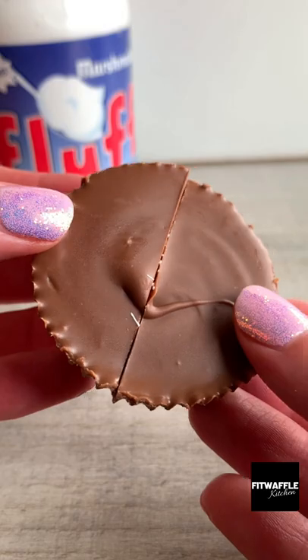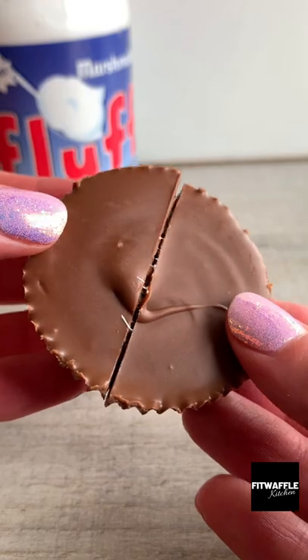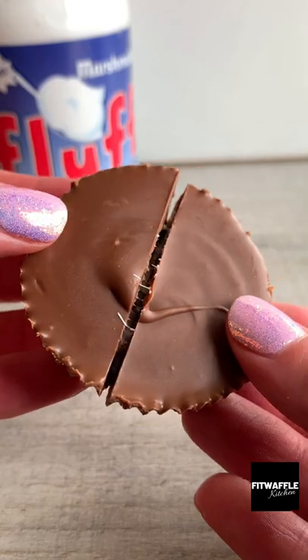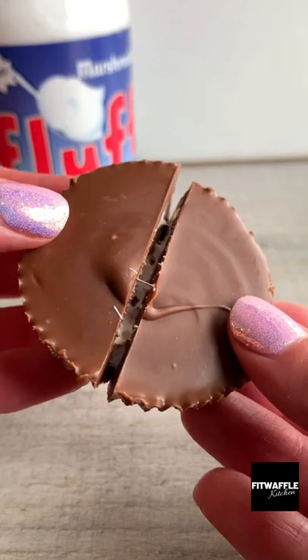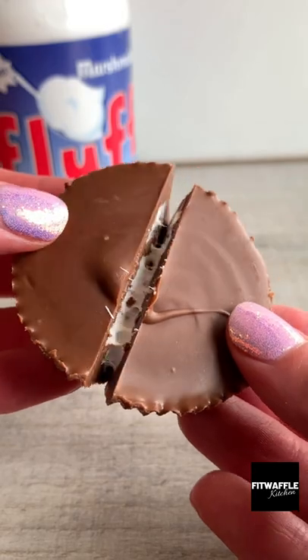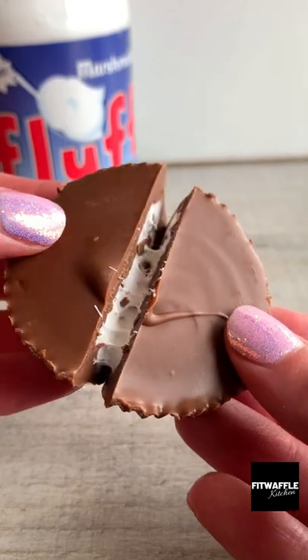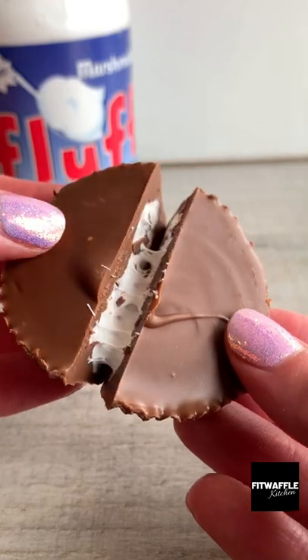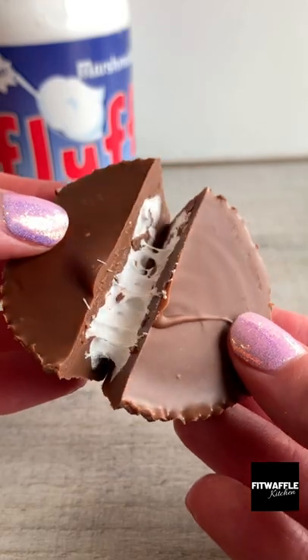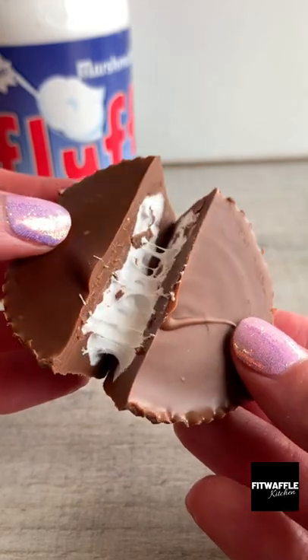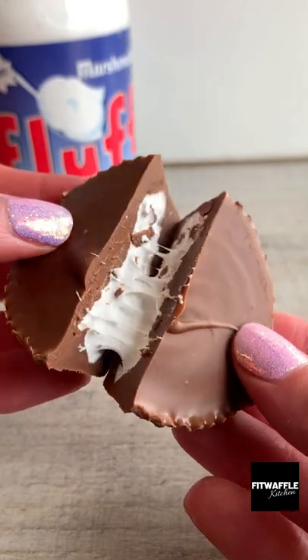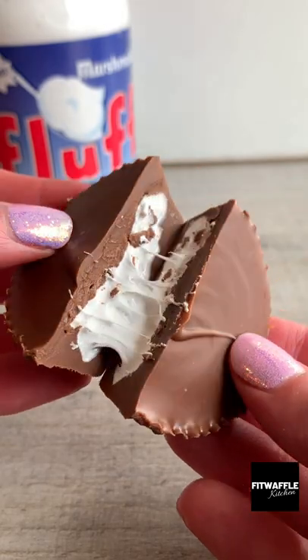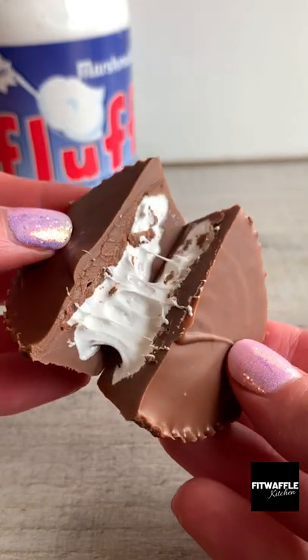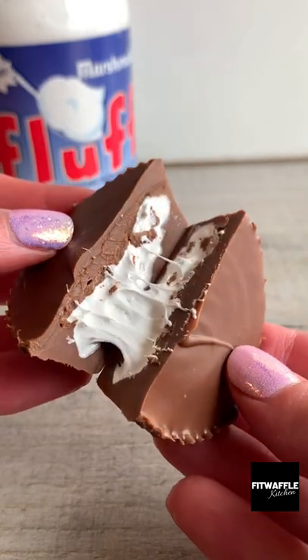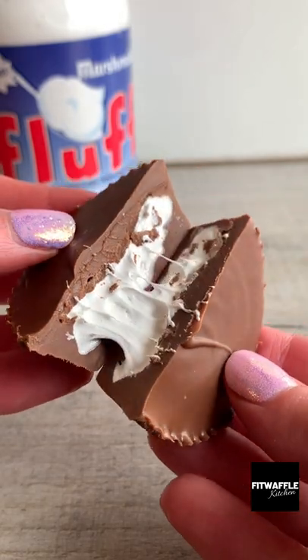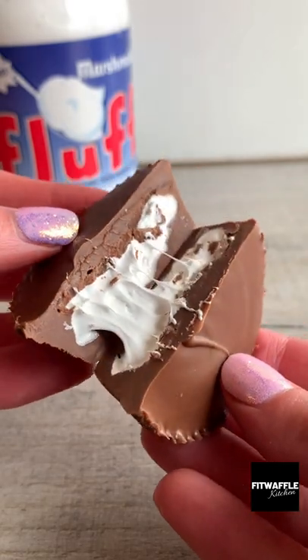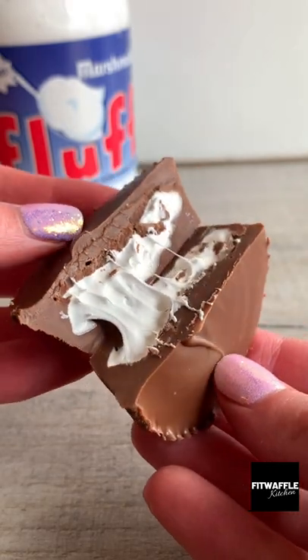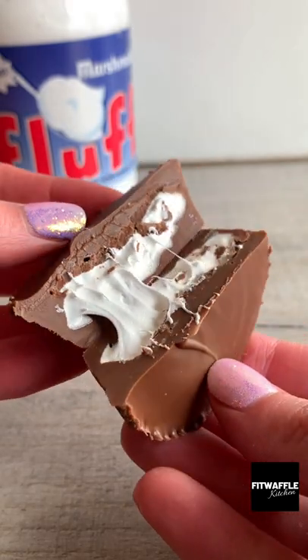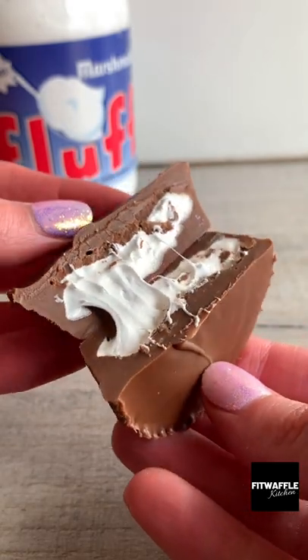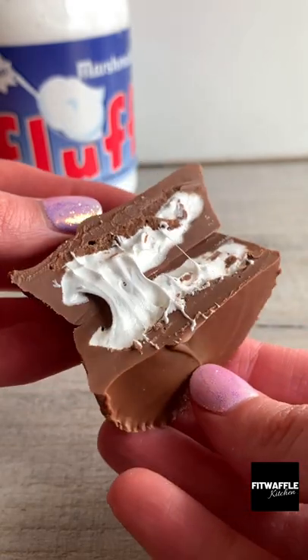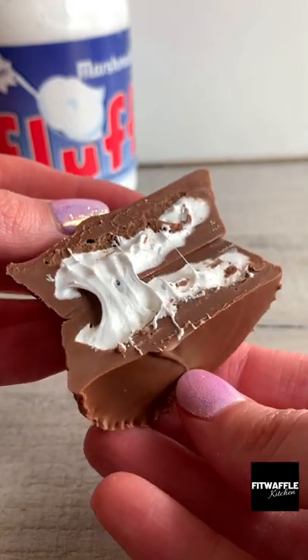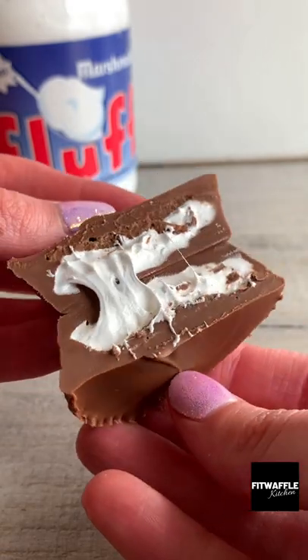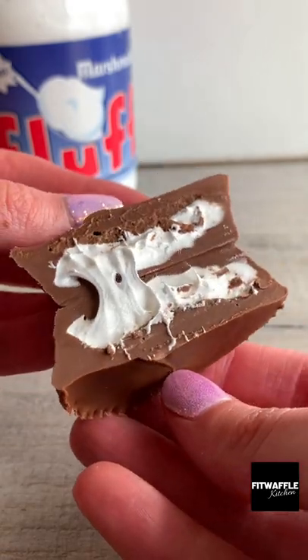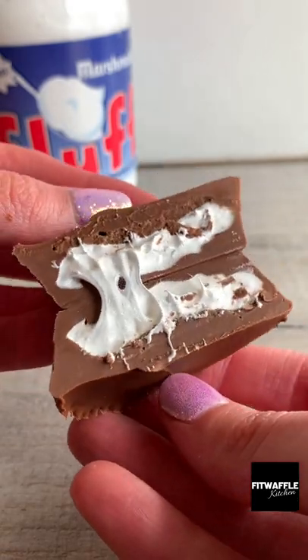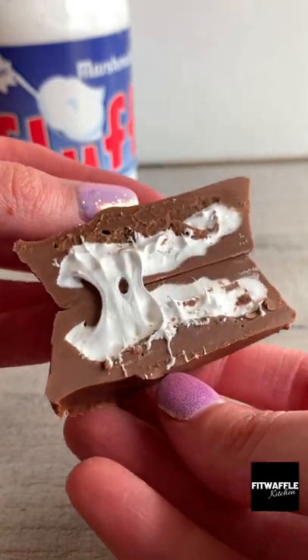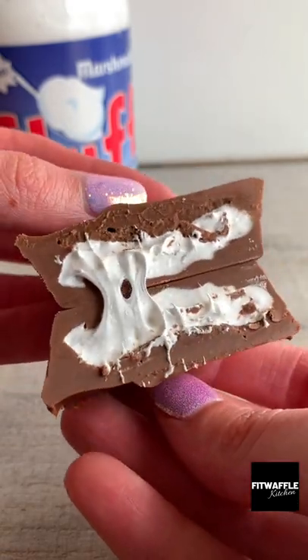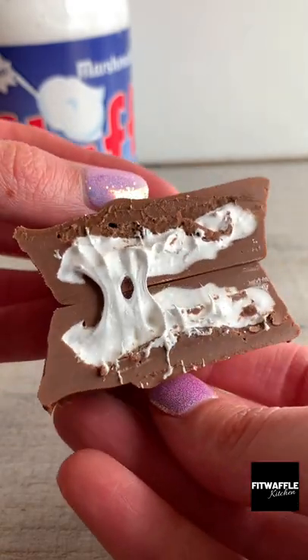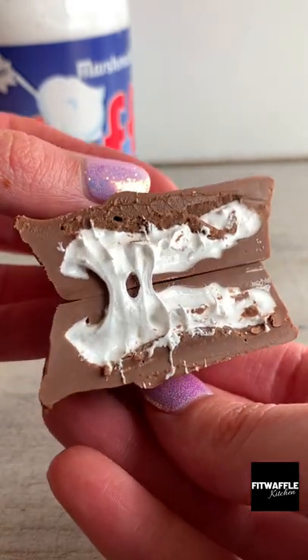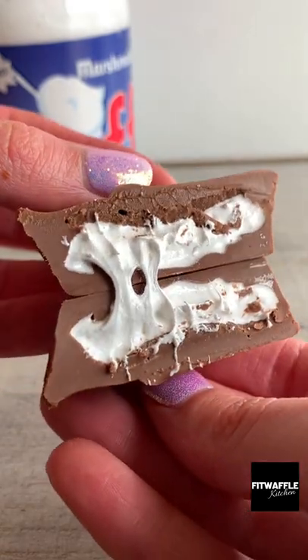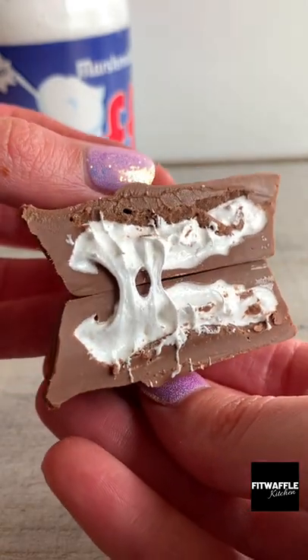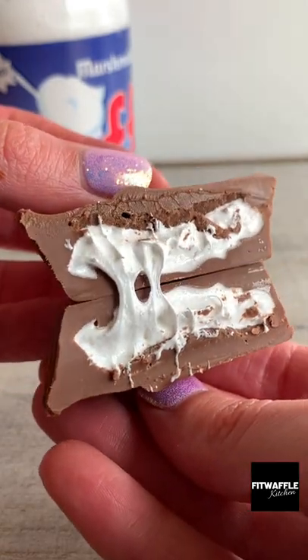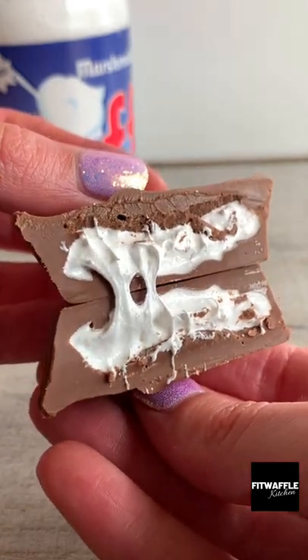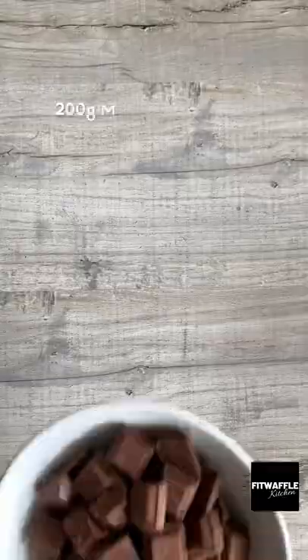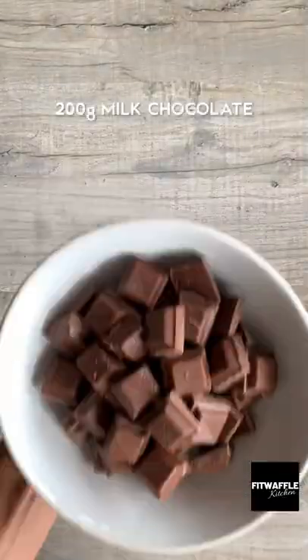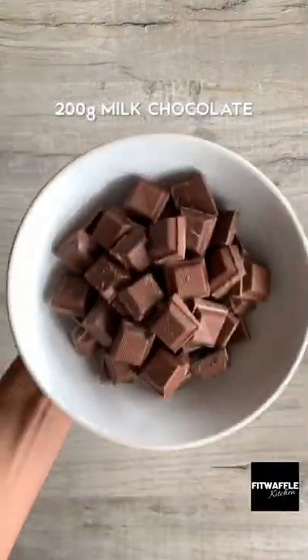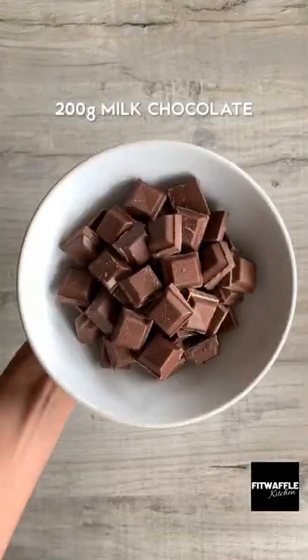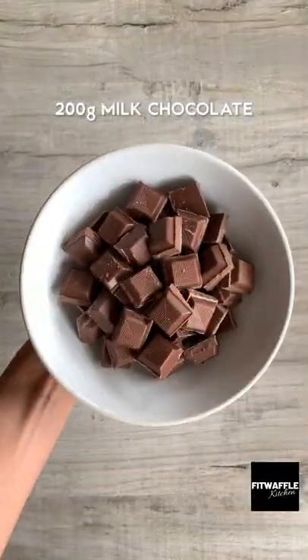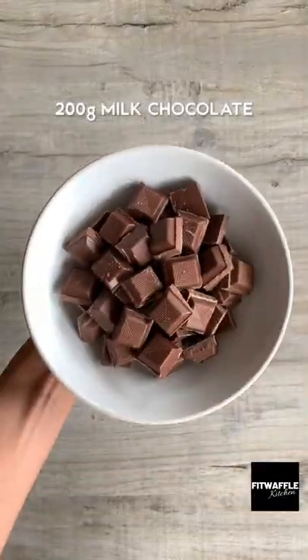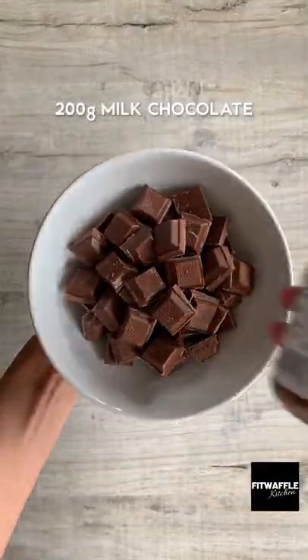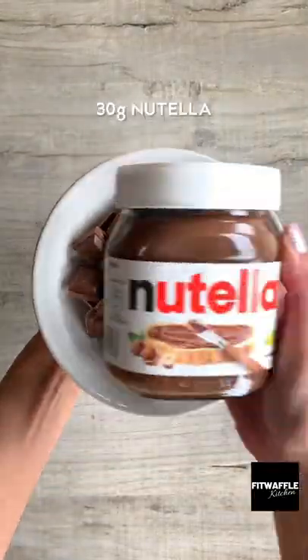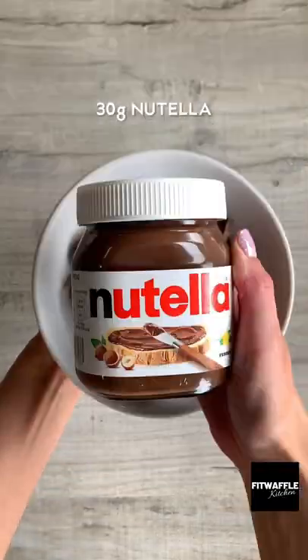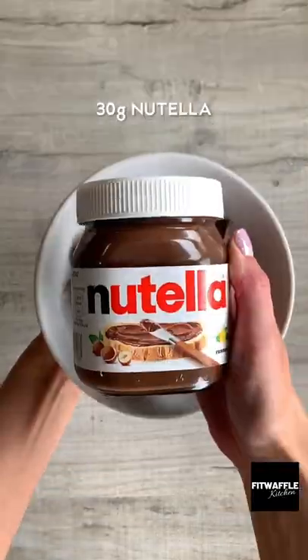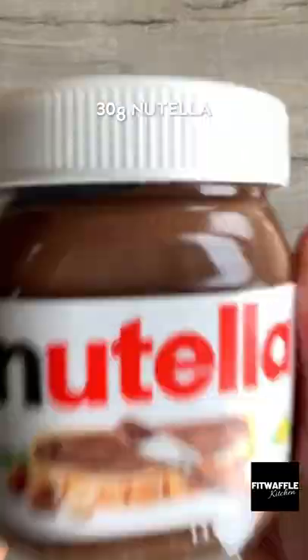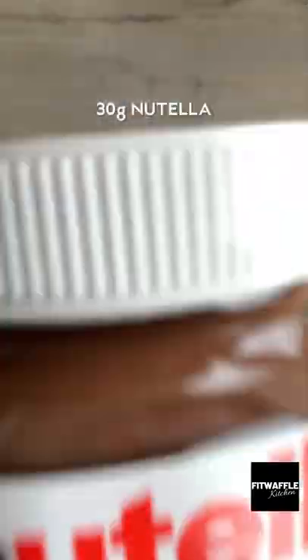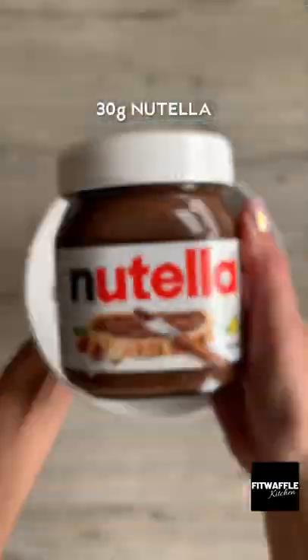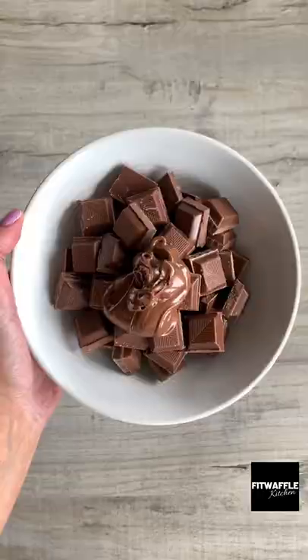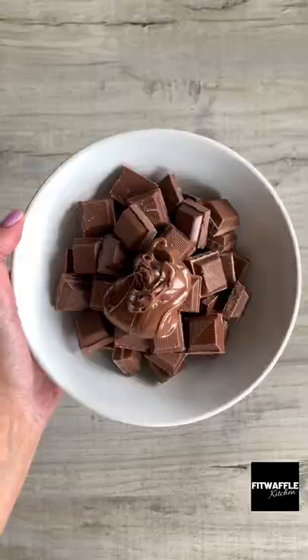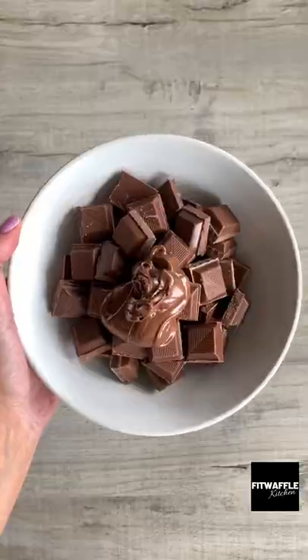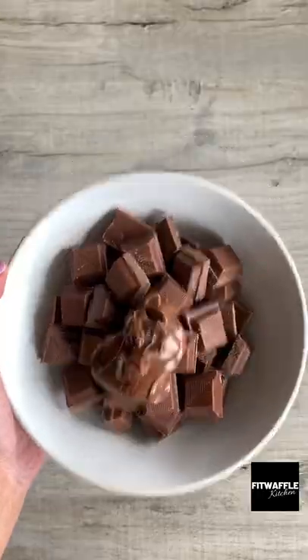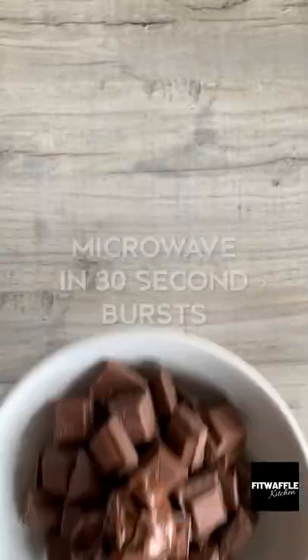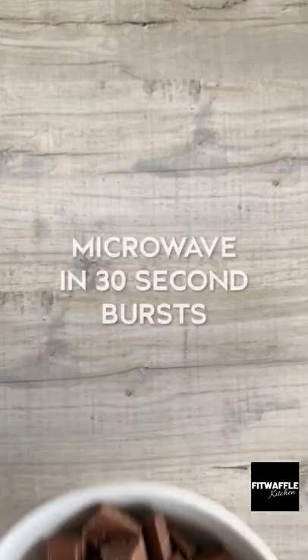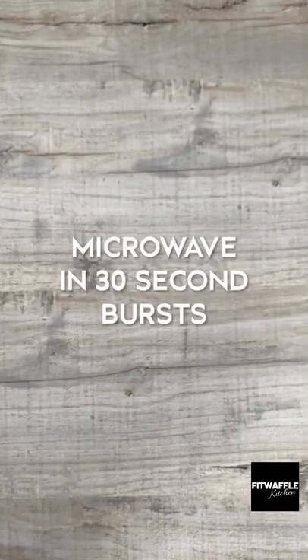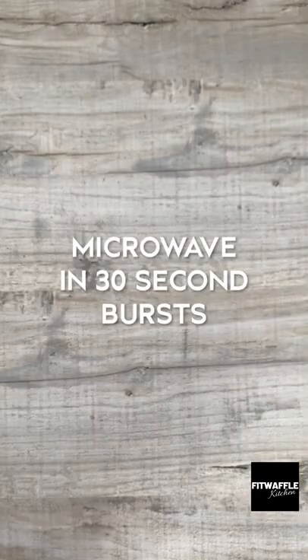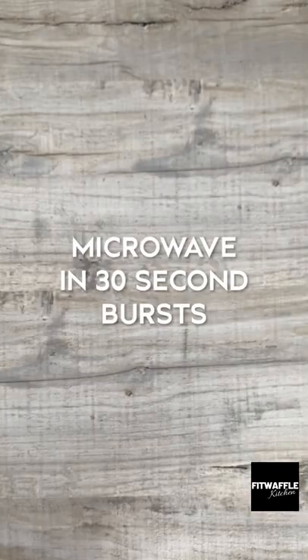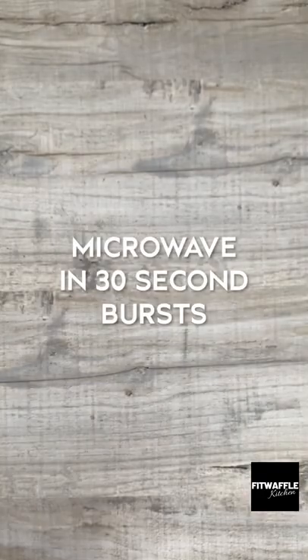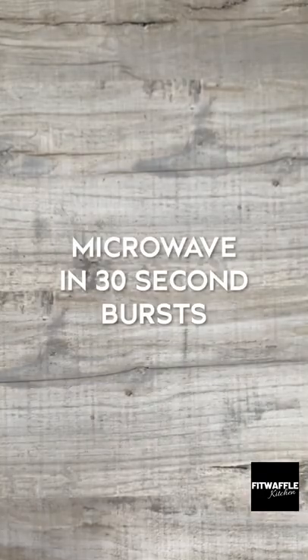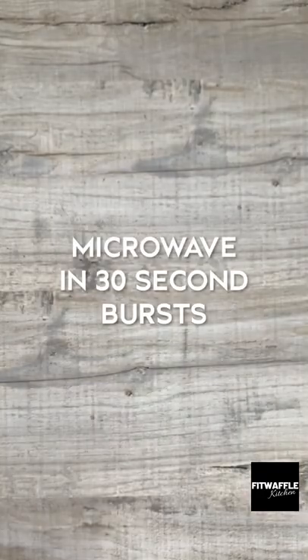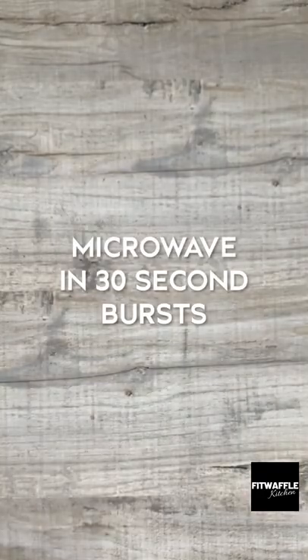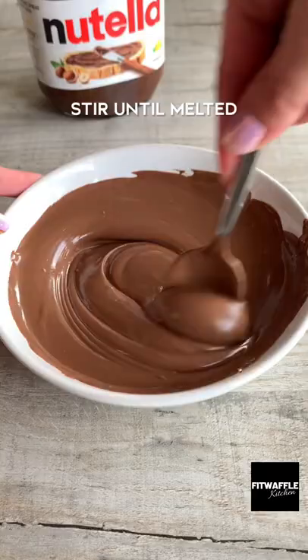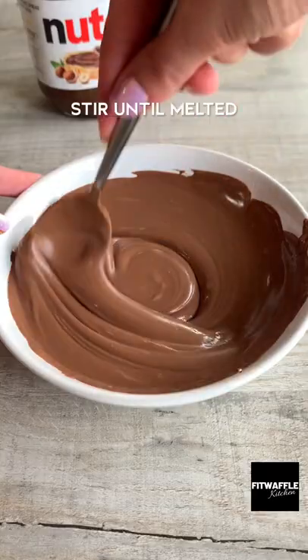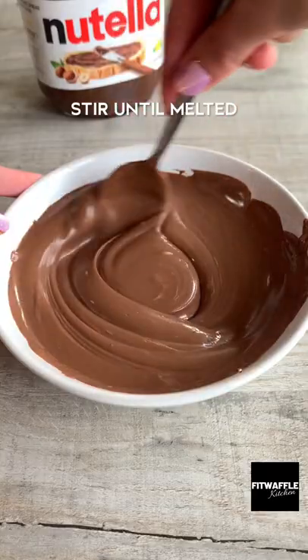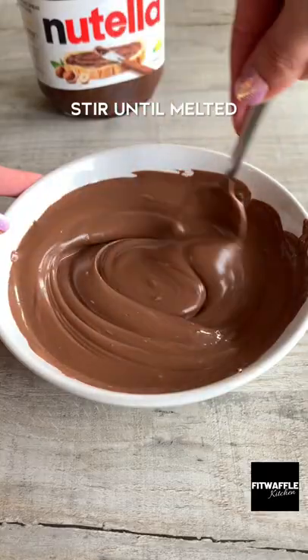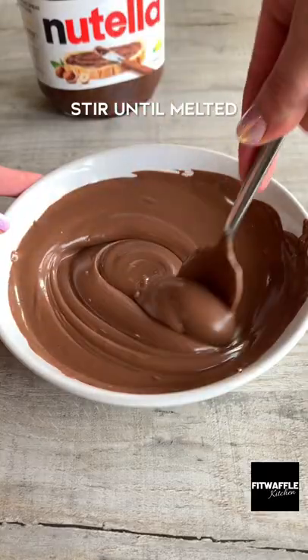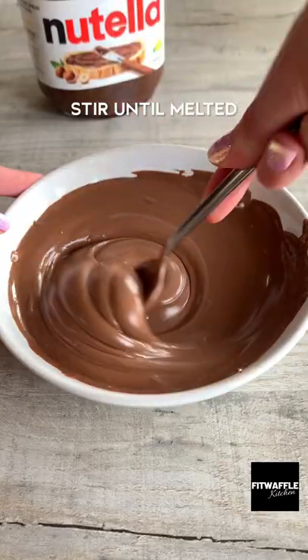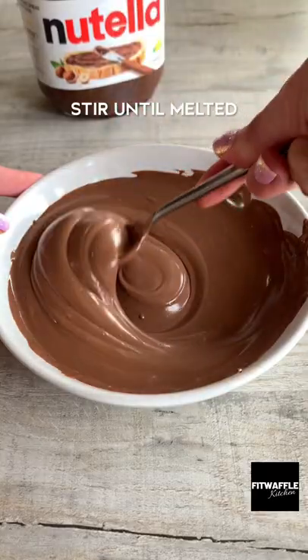Here's how to make marshmallow stuffed Nutella cups with just three ingredients. Melt milk chocolate and Nutella in the microwave, stirring until melted.